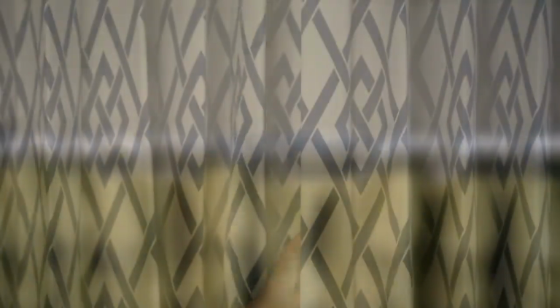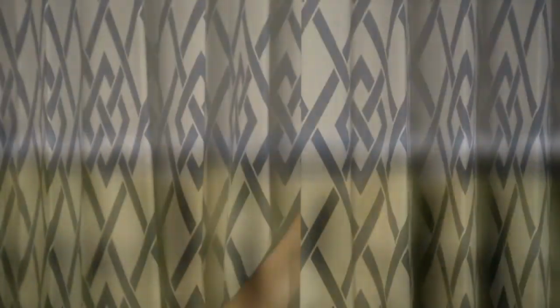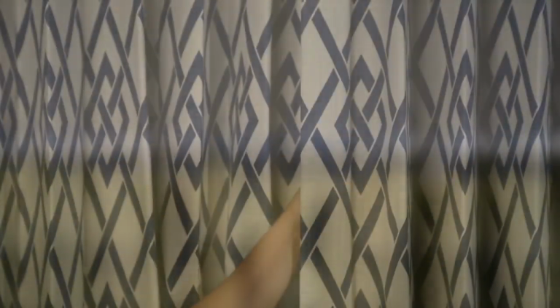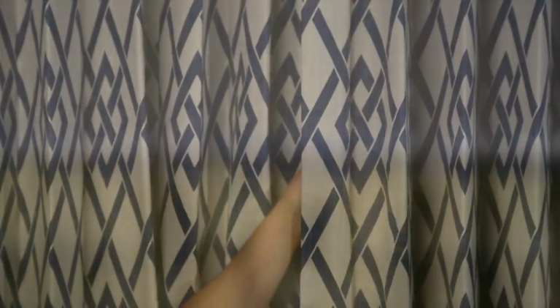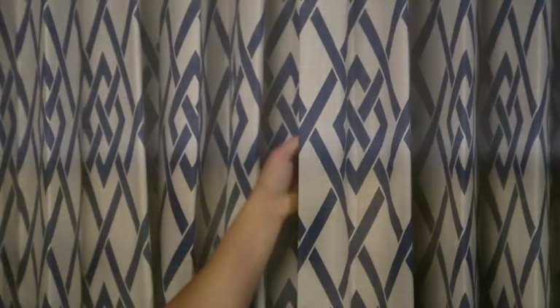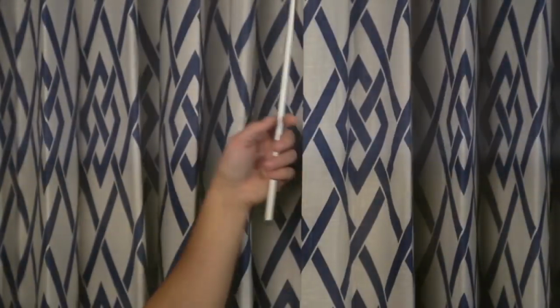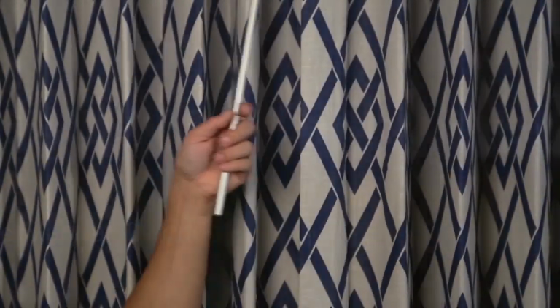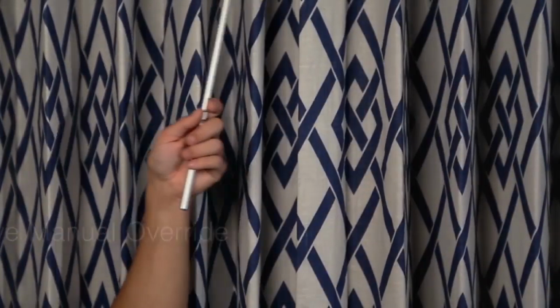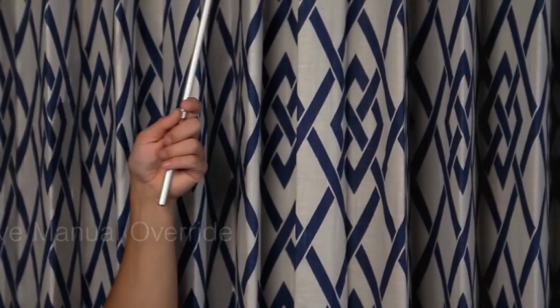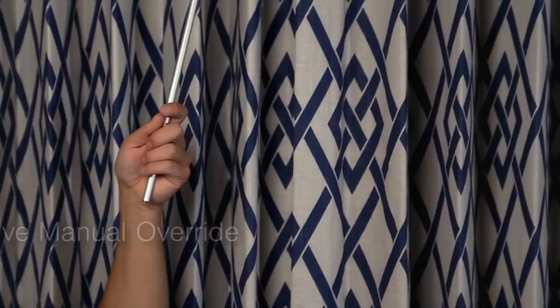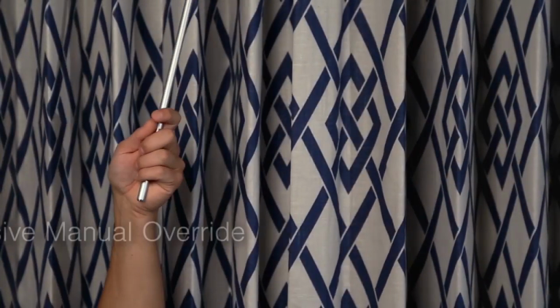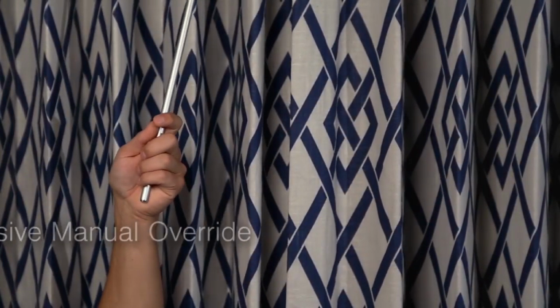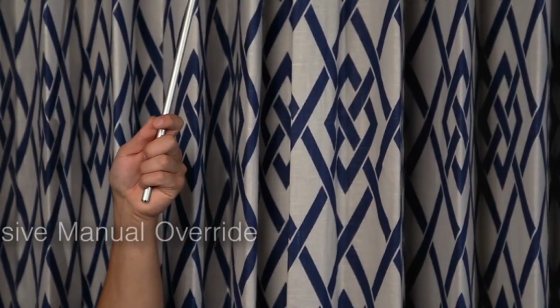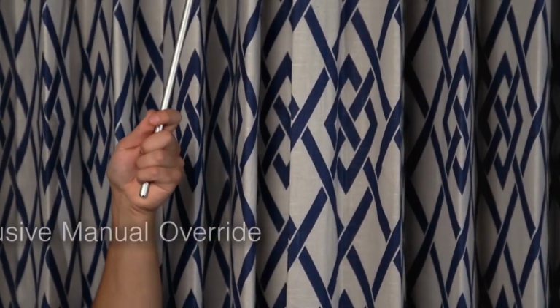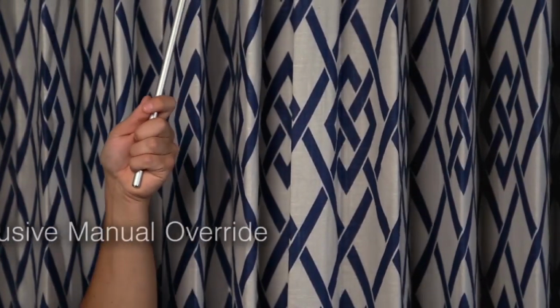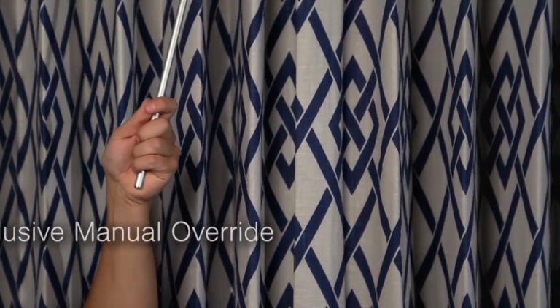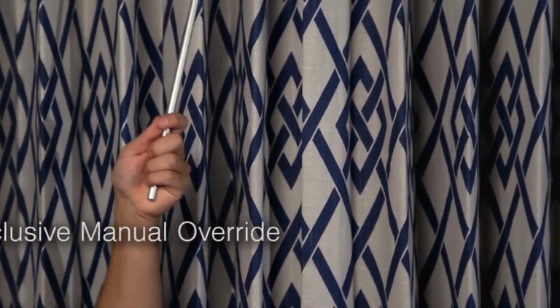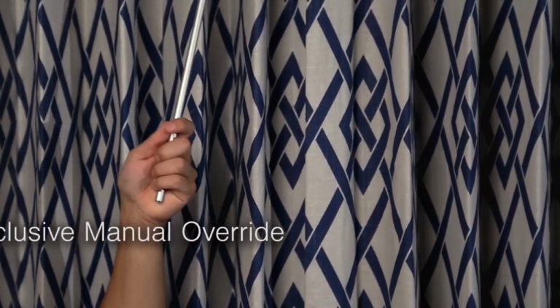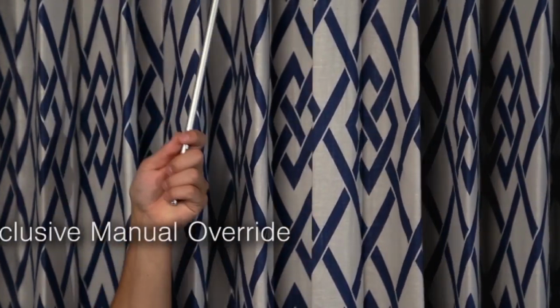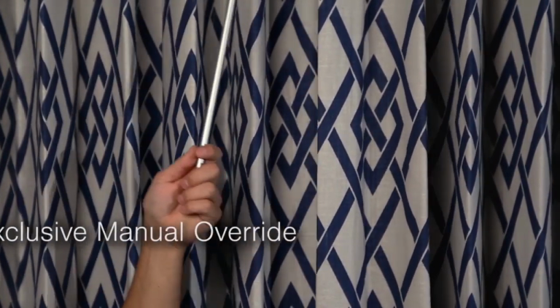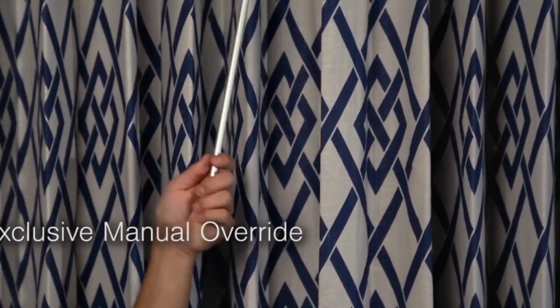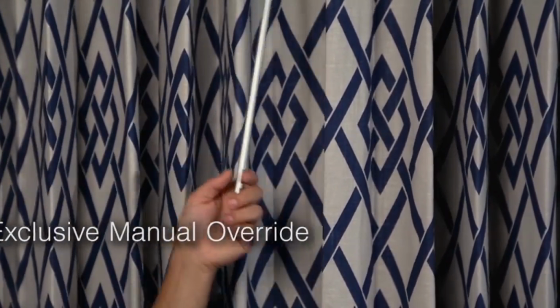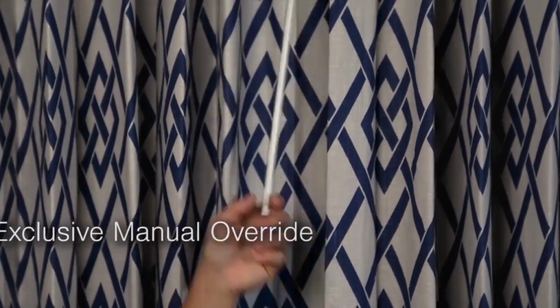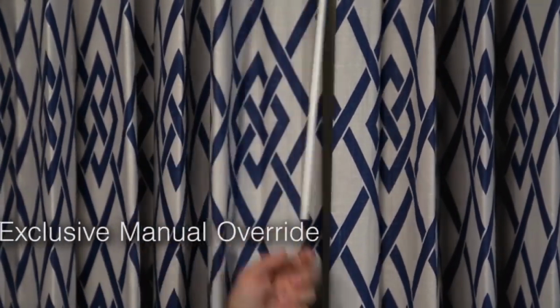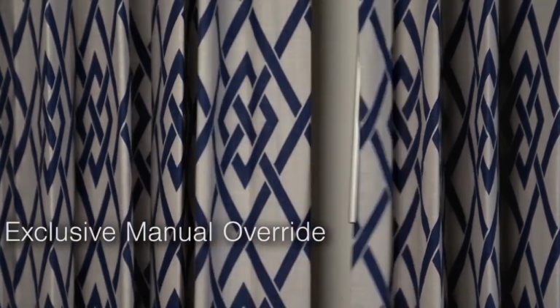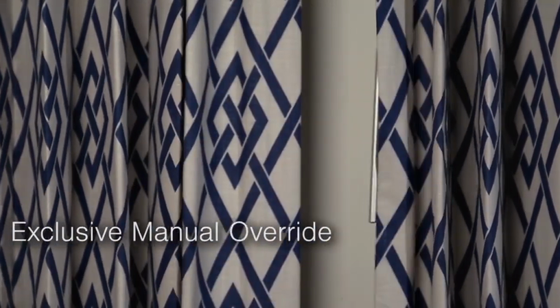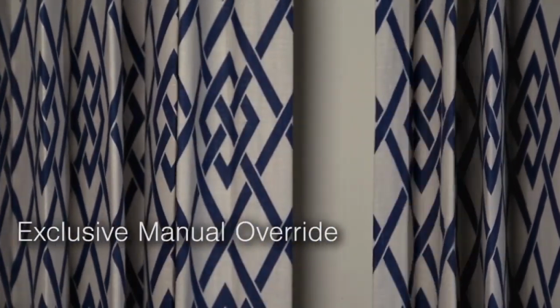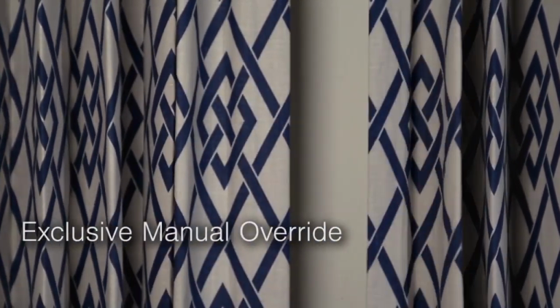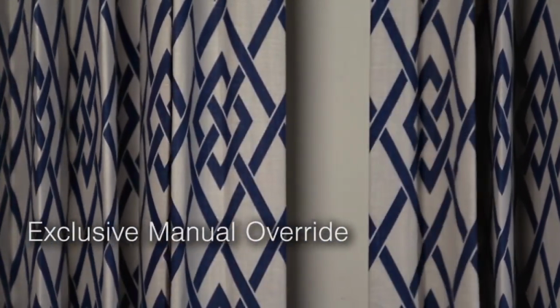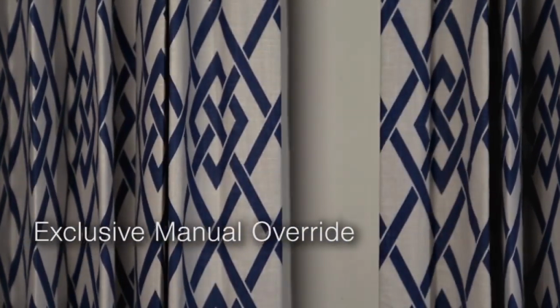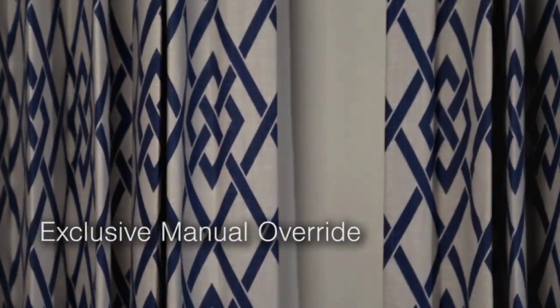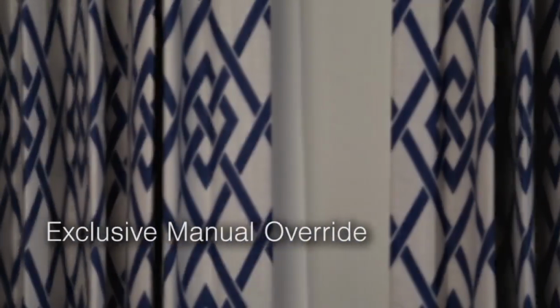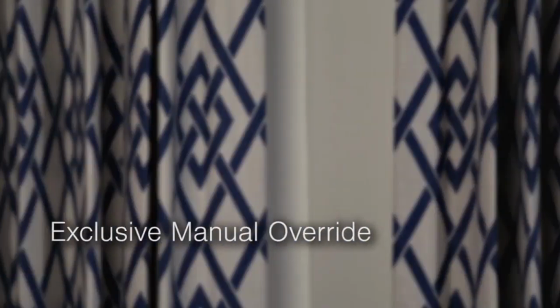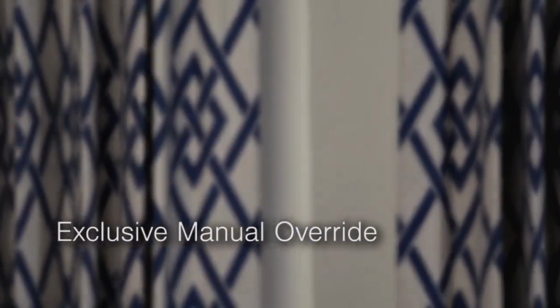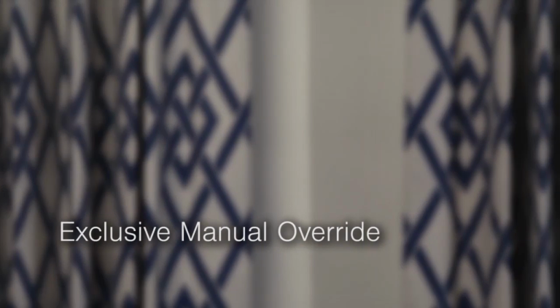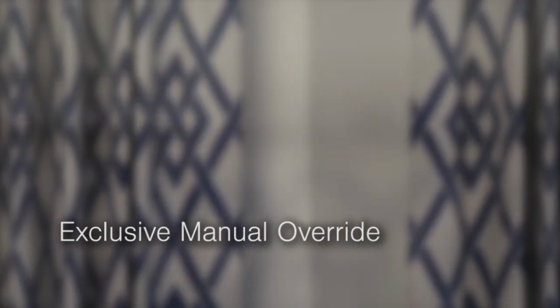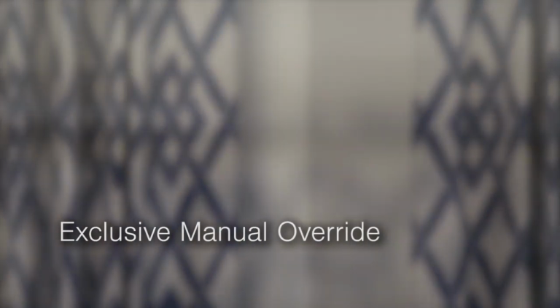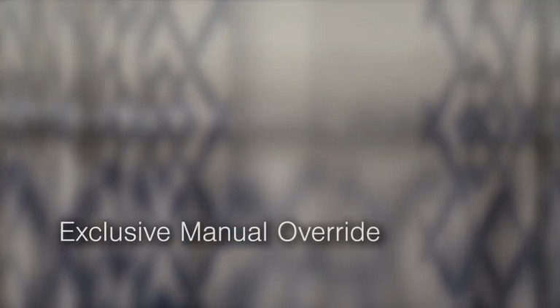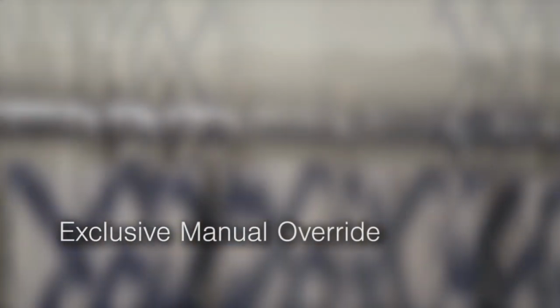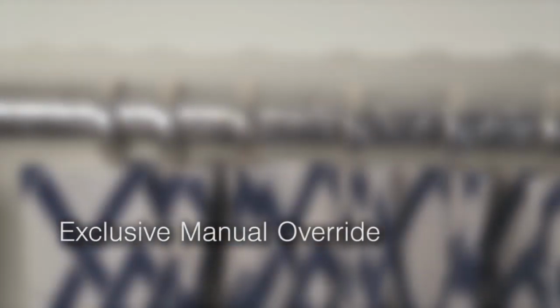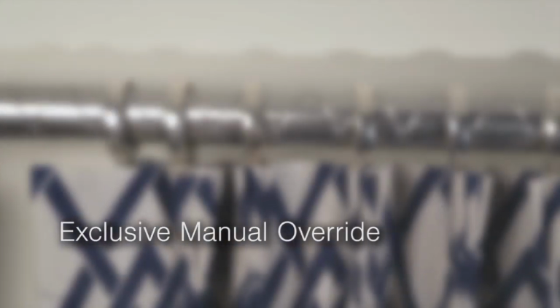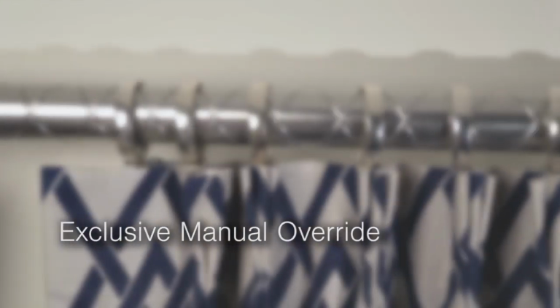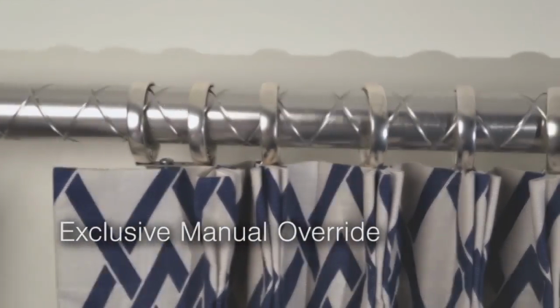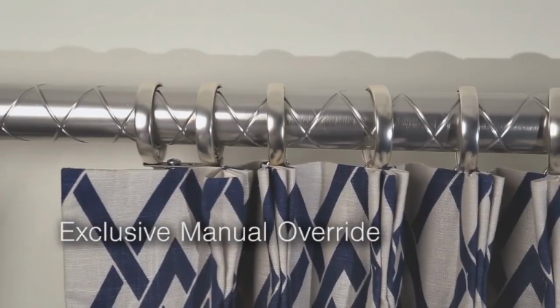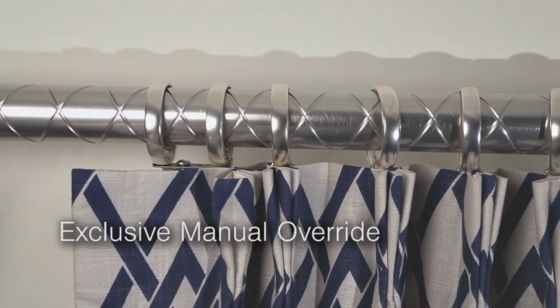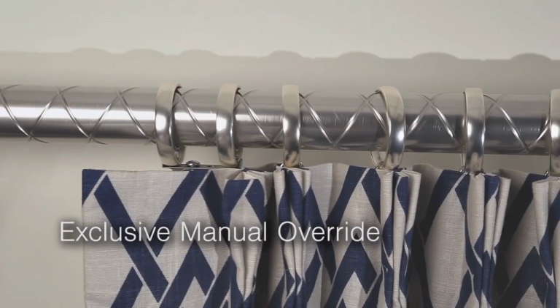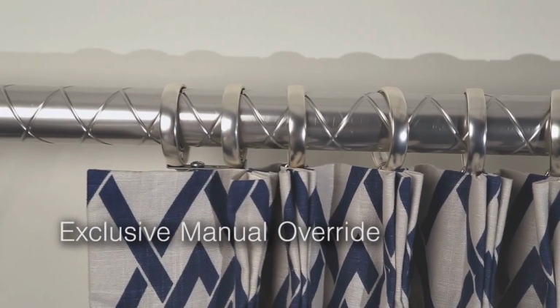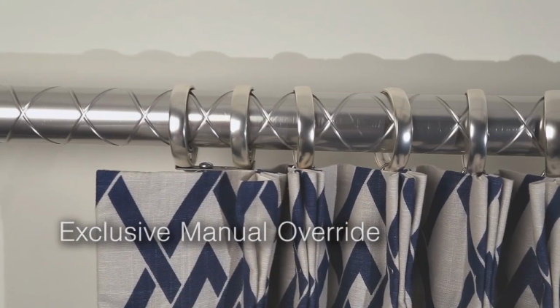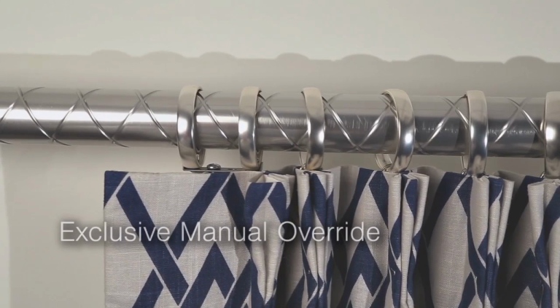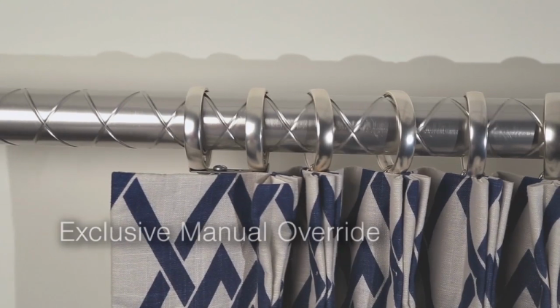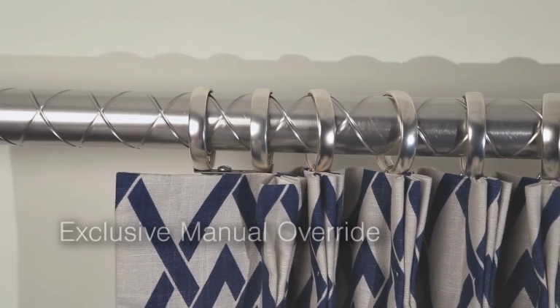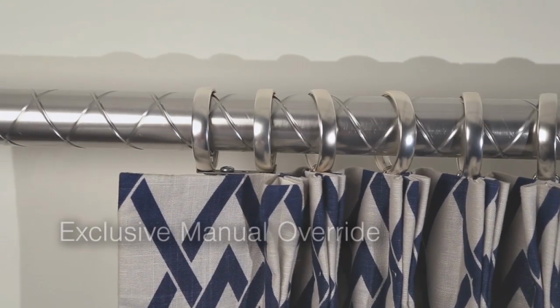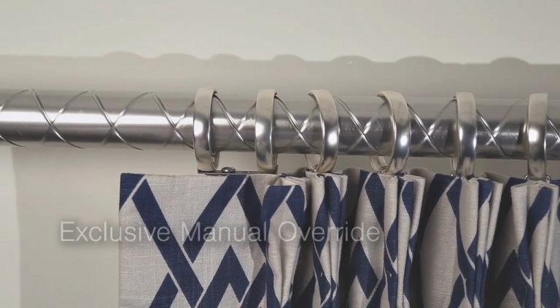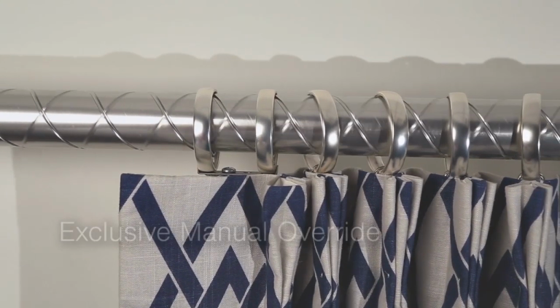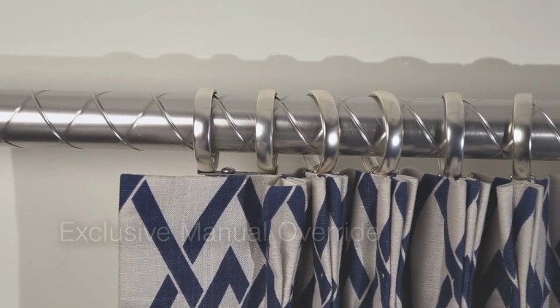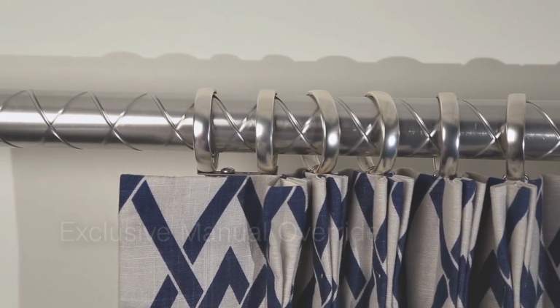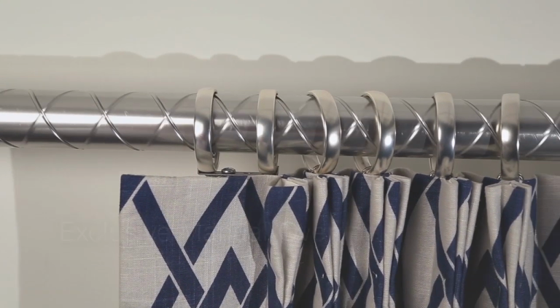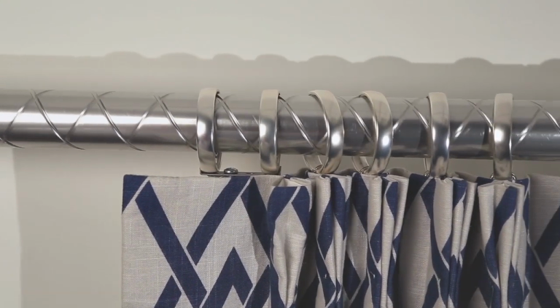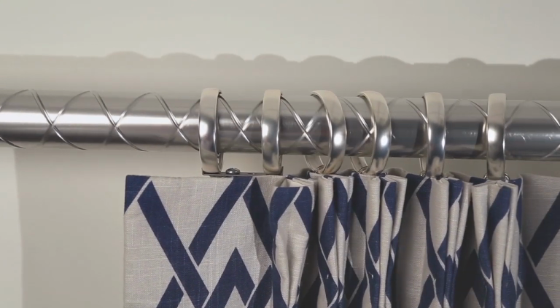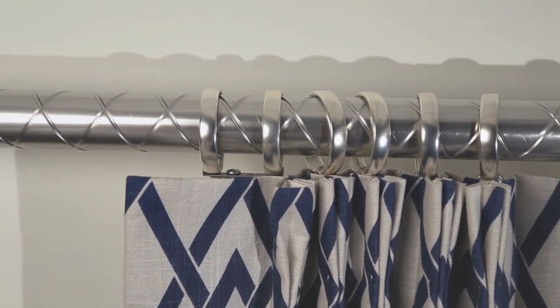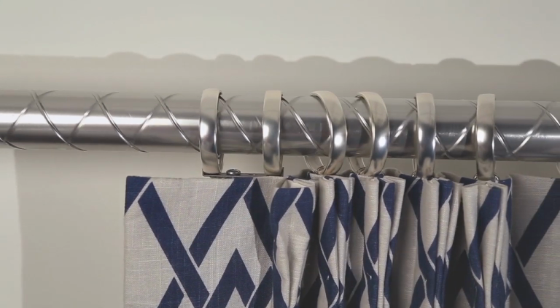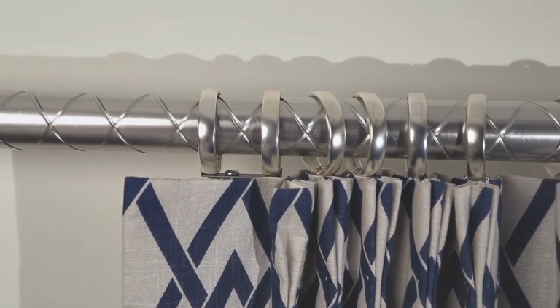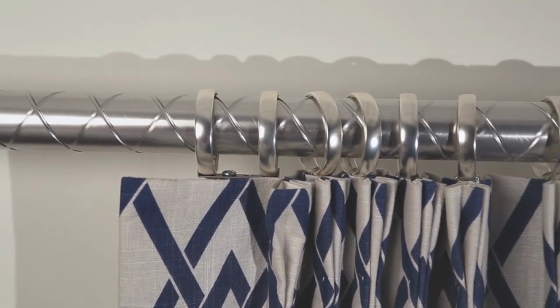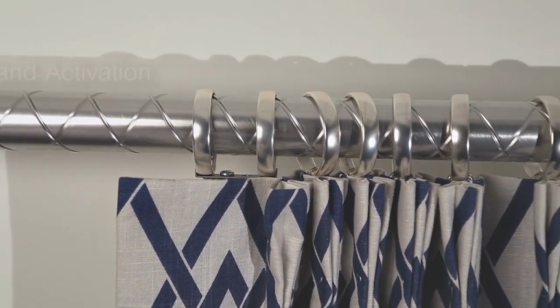Open or close draperies with our remote control or with our exclusive manual override feature: touch wand activation.